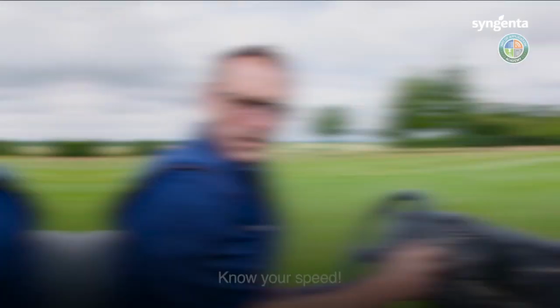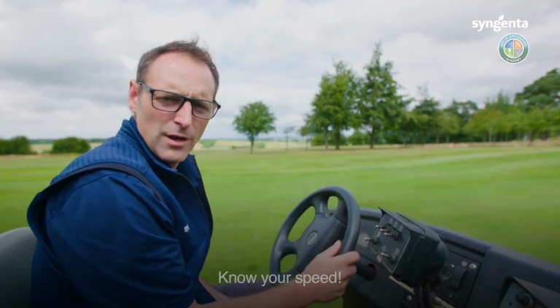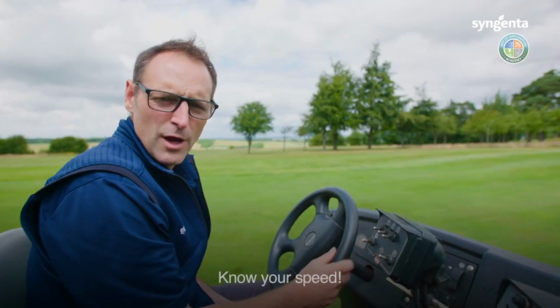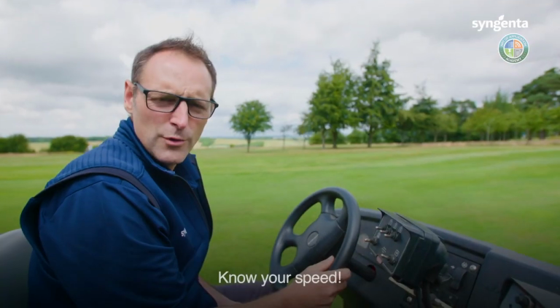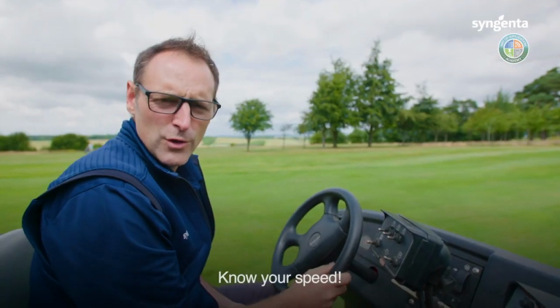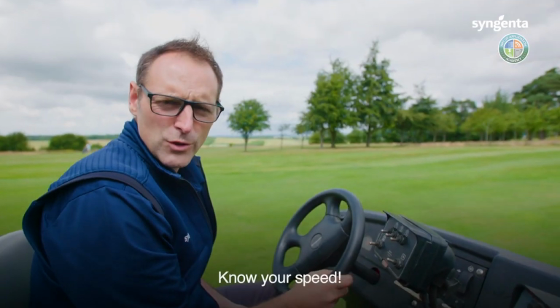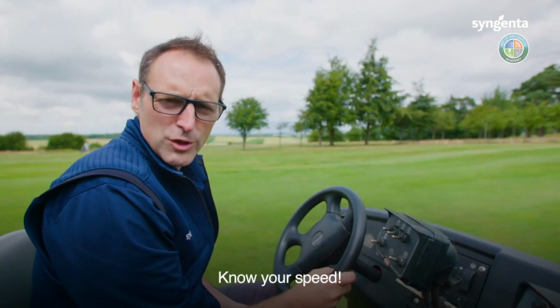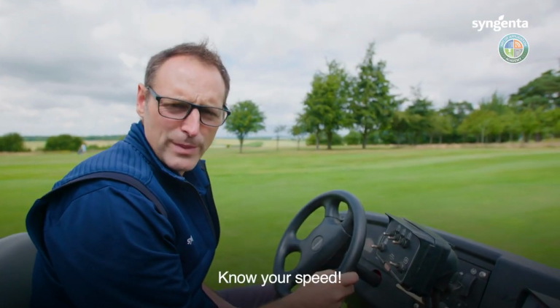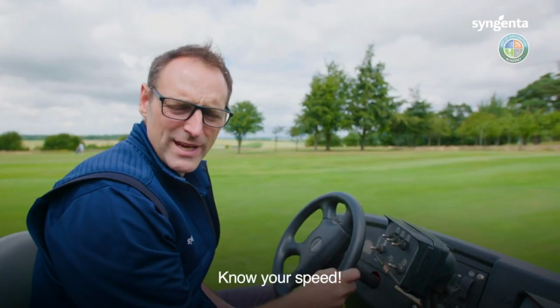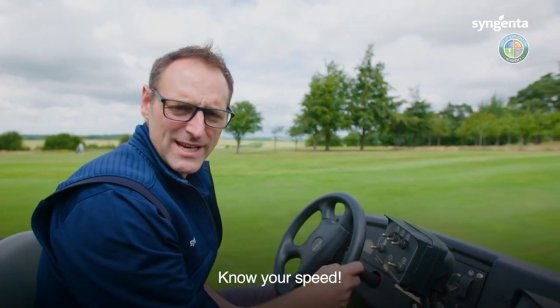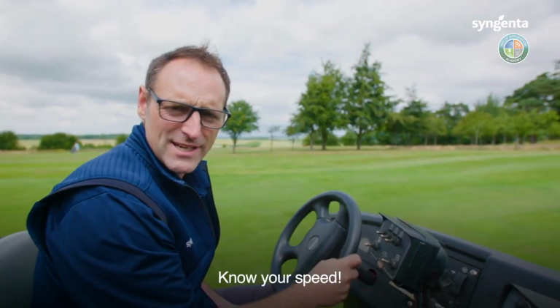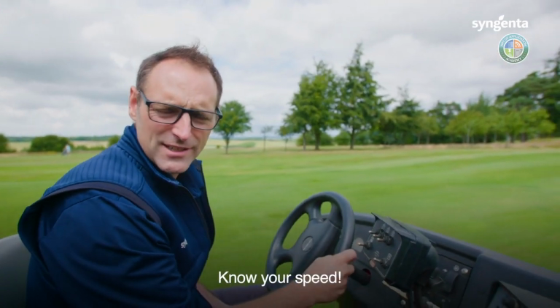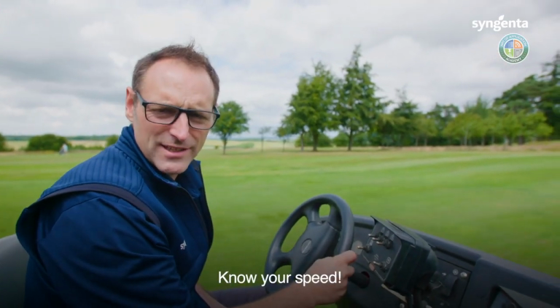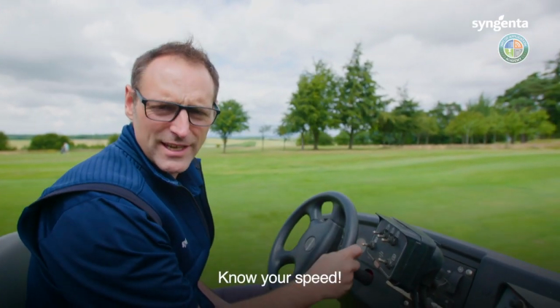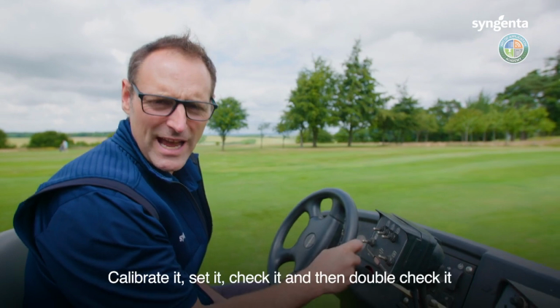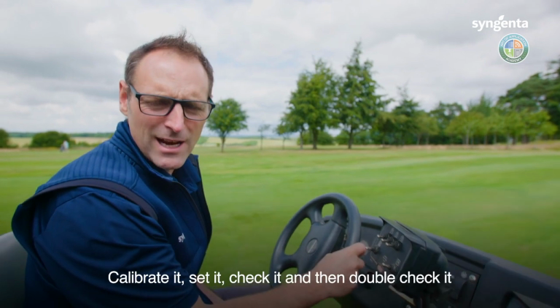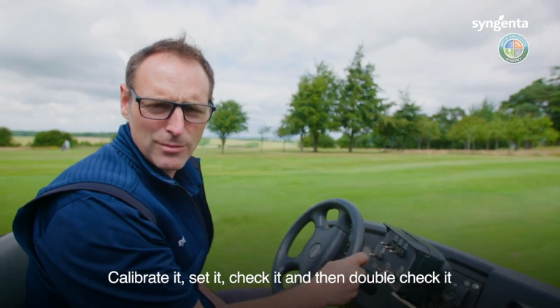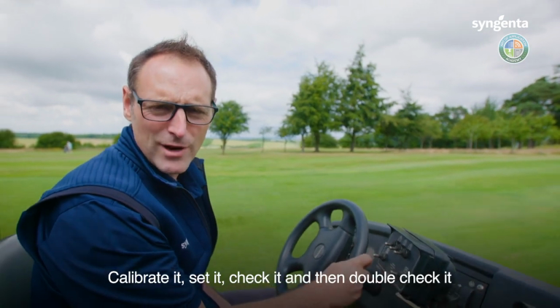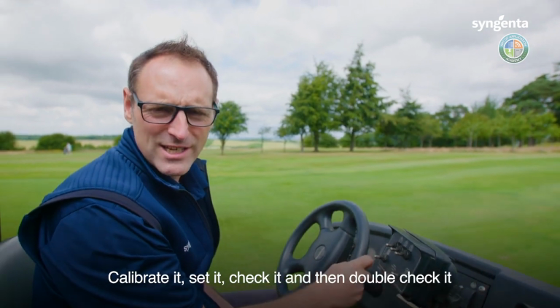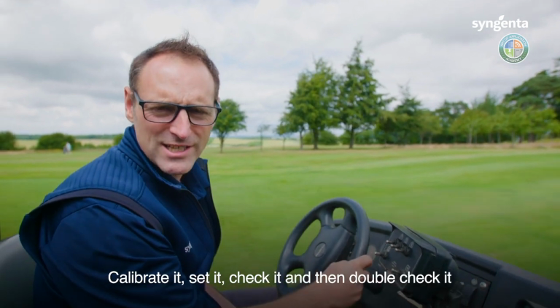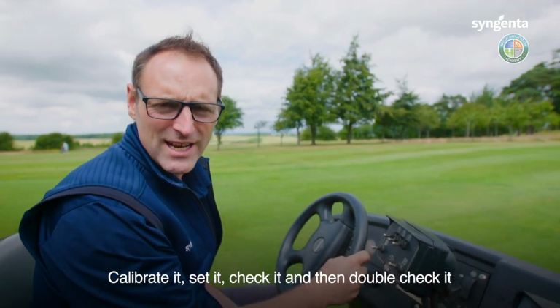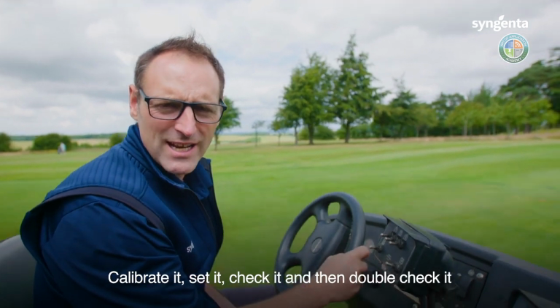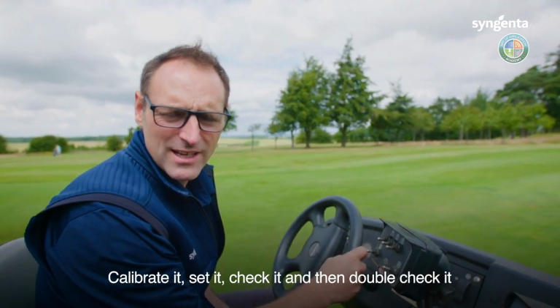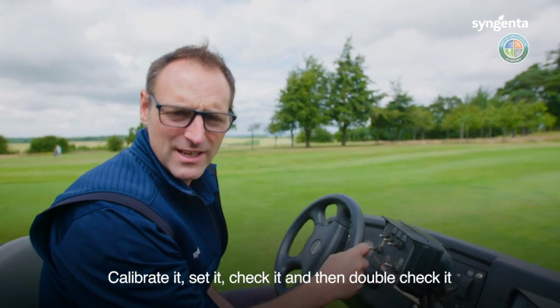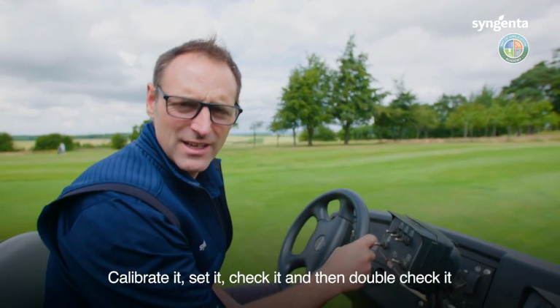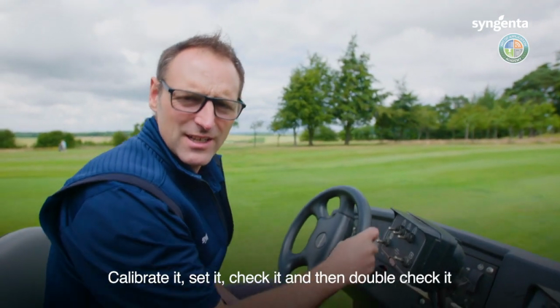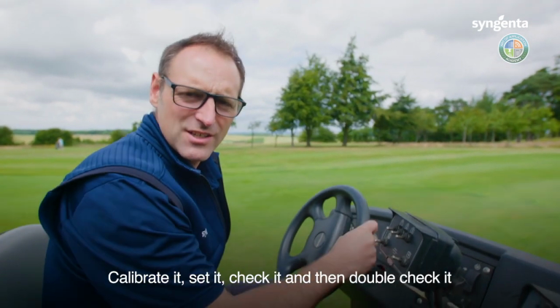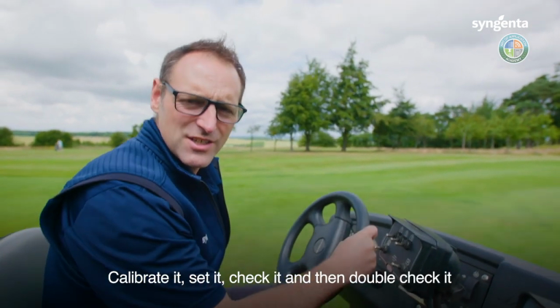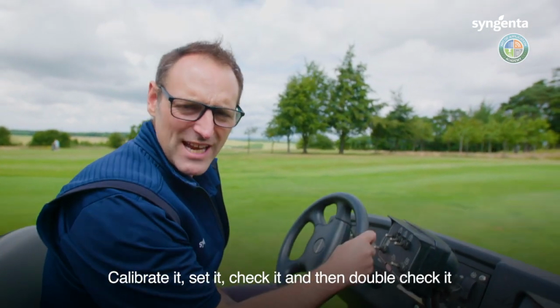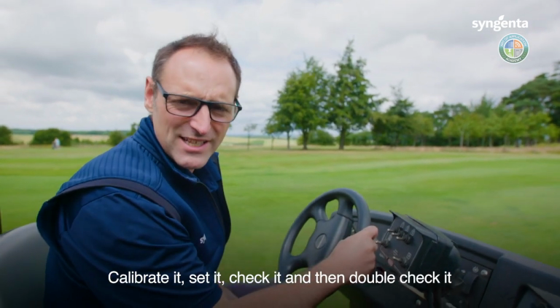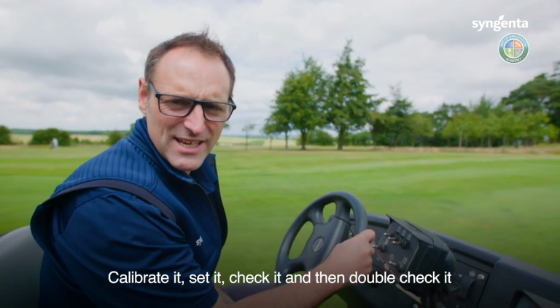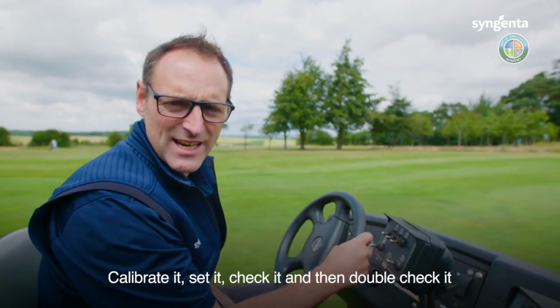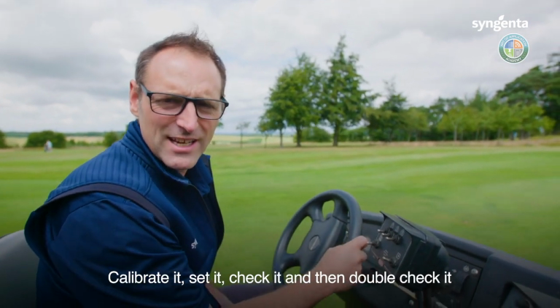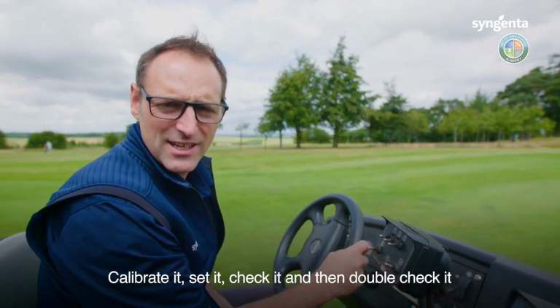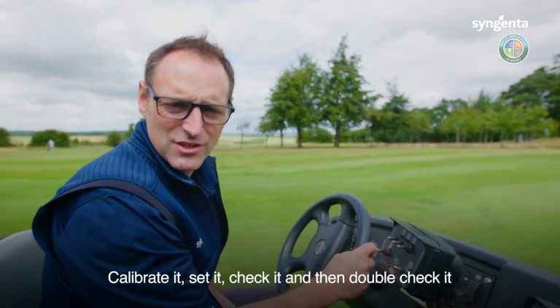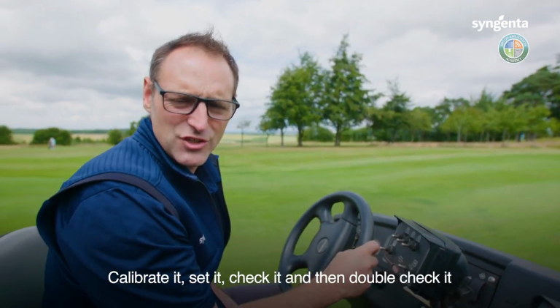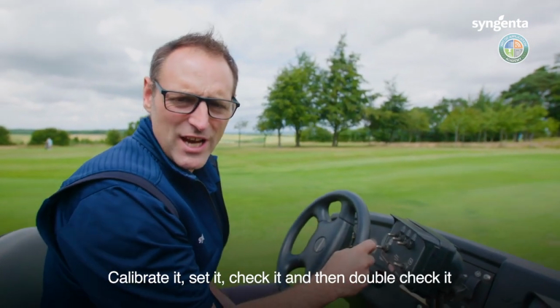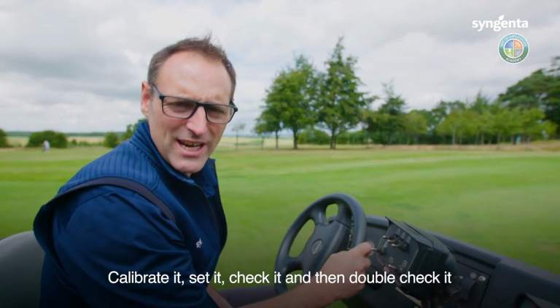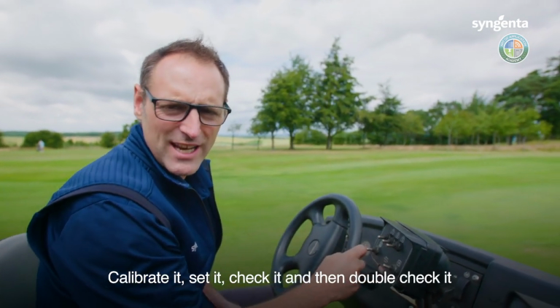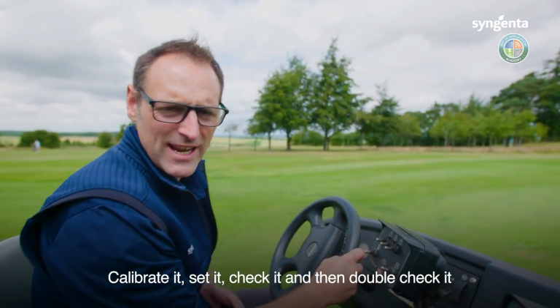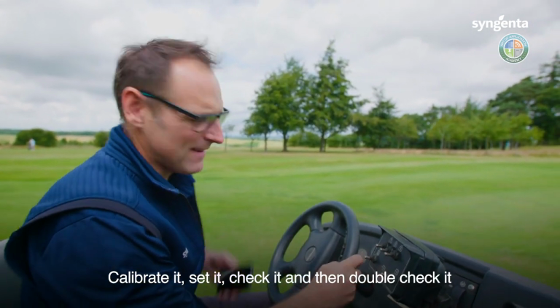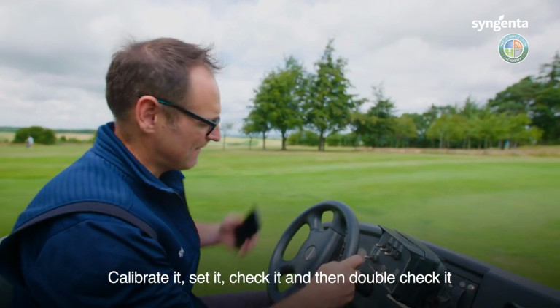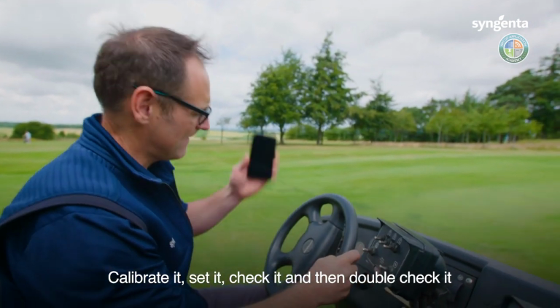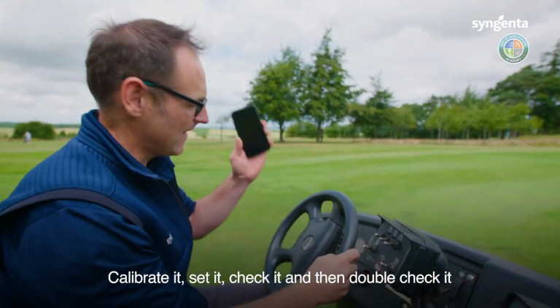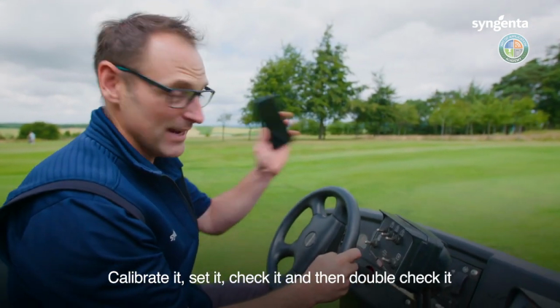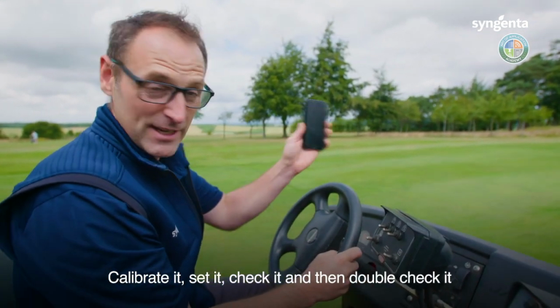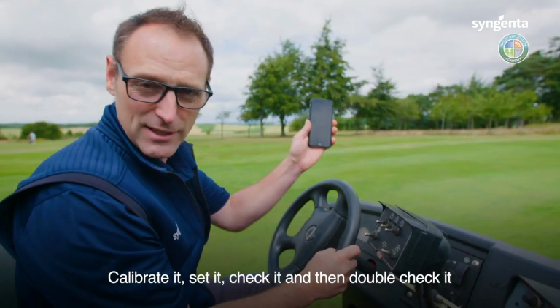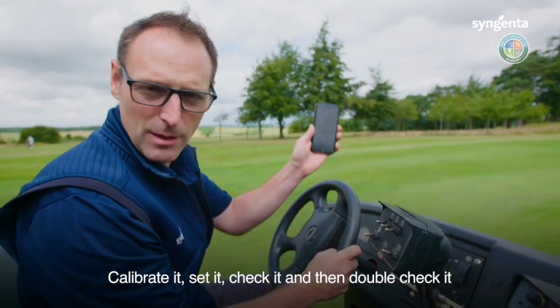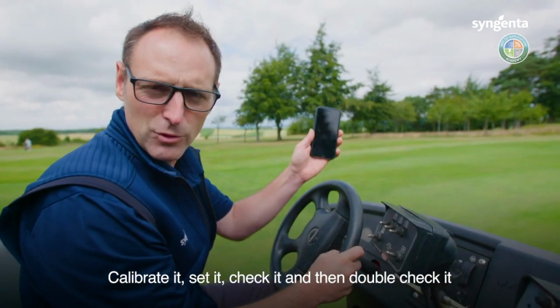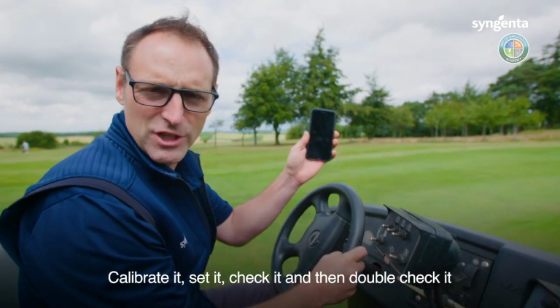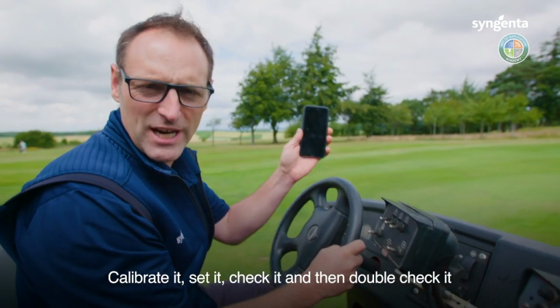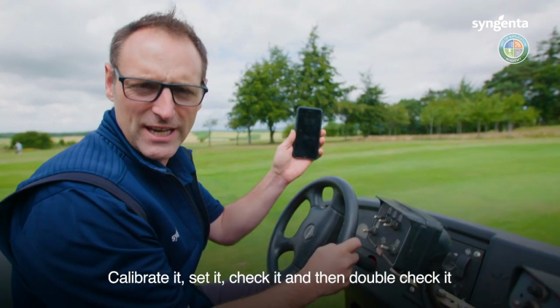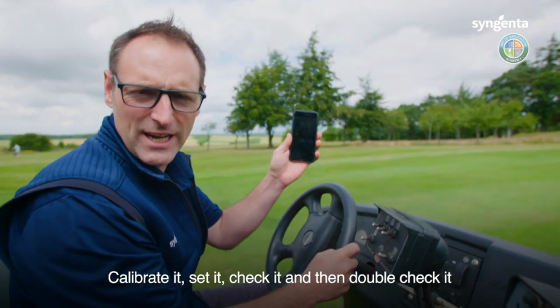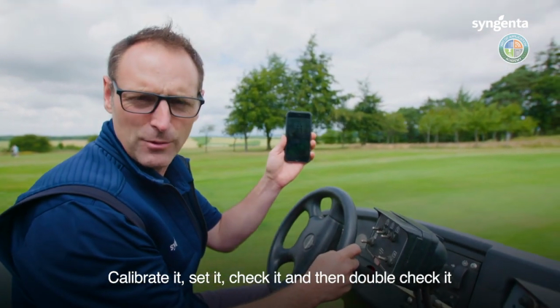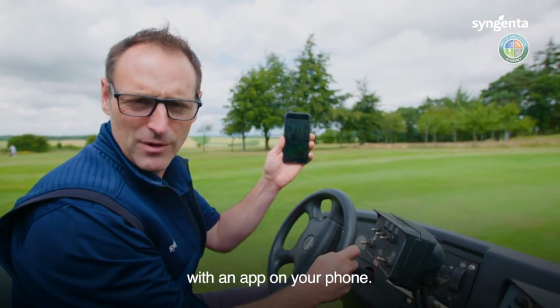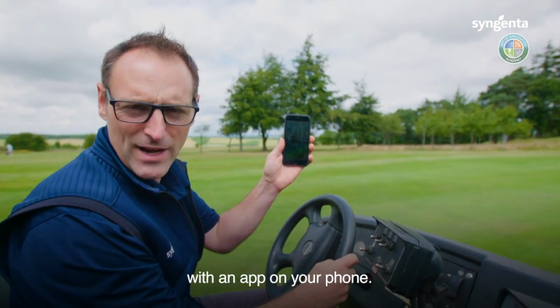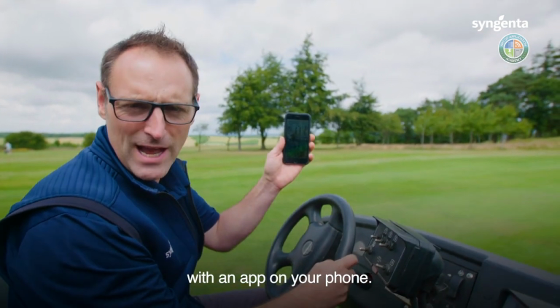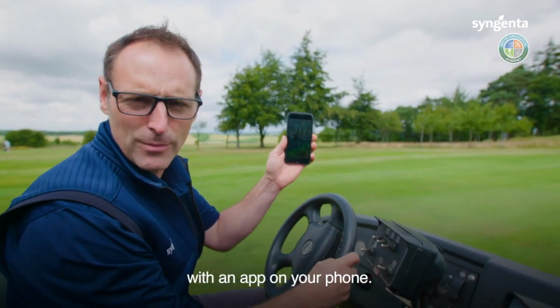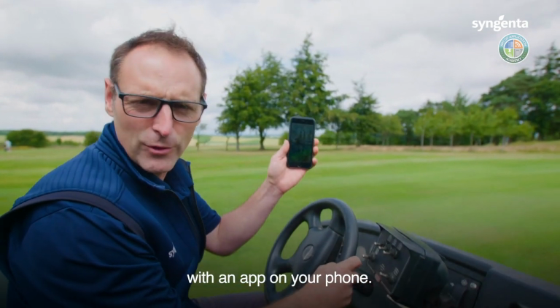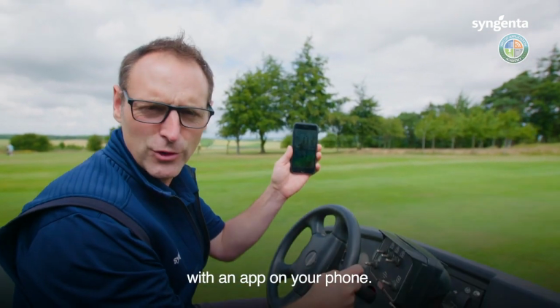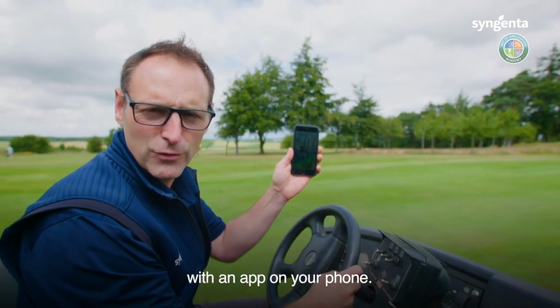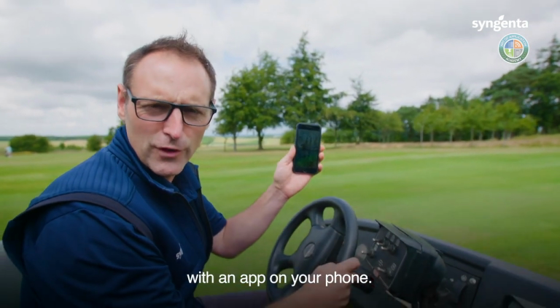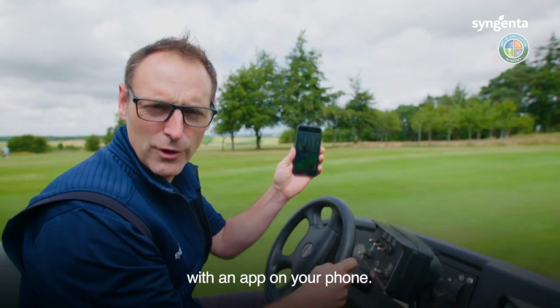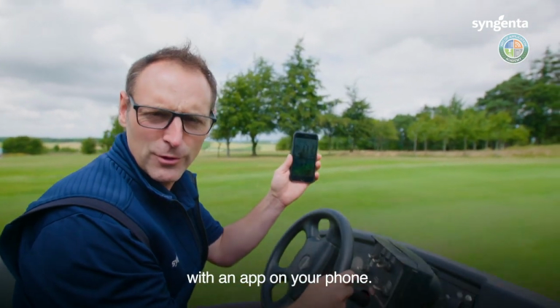Know your speed — calibrate it, set it, check it, and then double check it with an app on your phone.